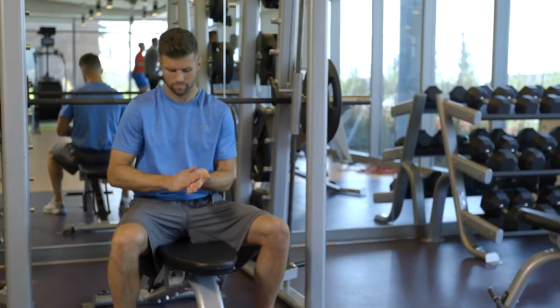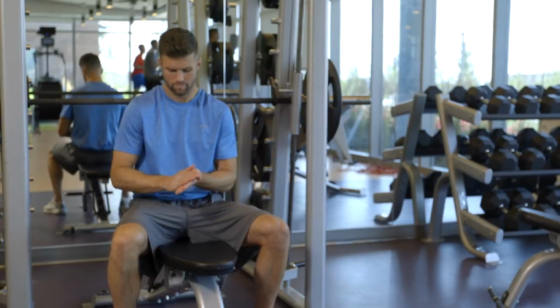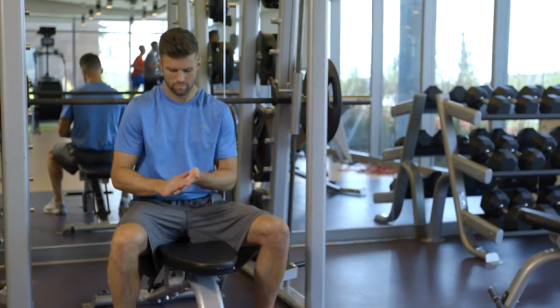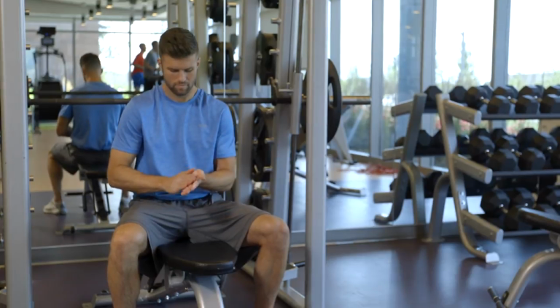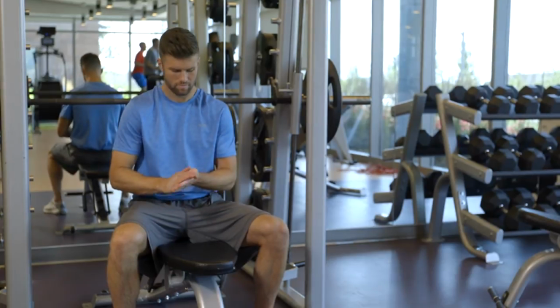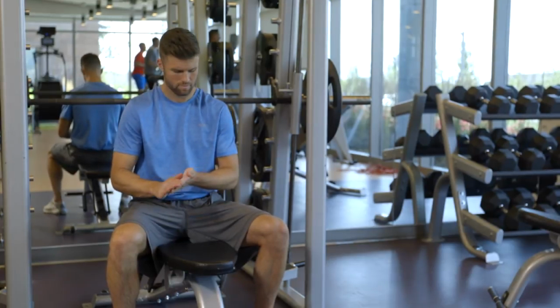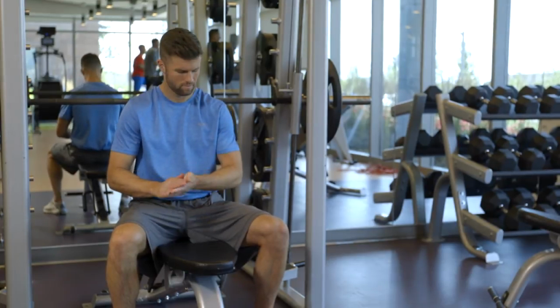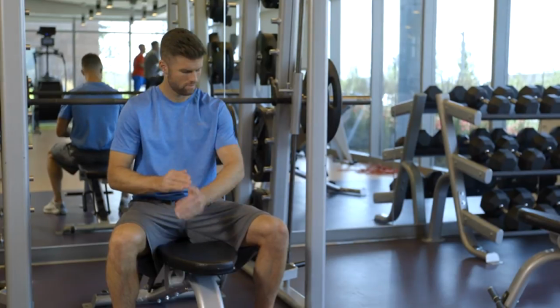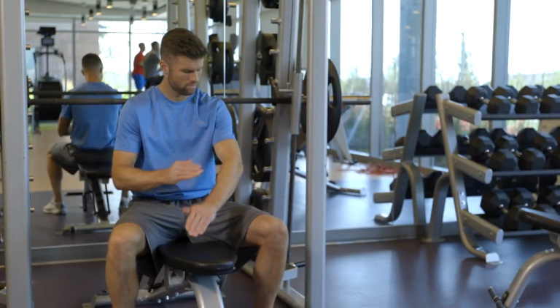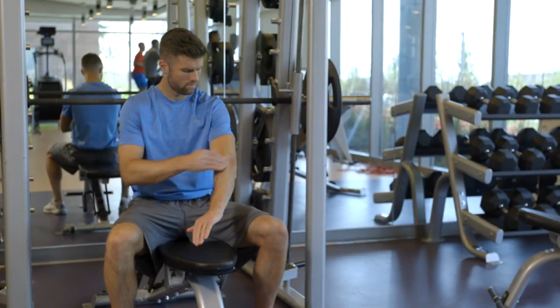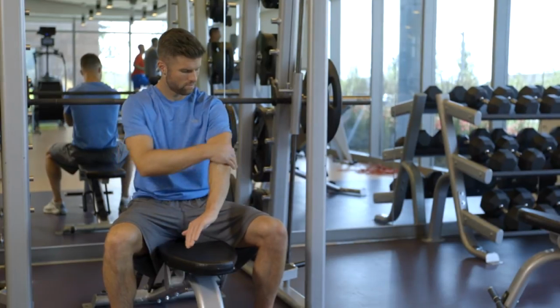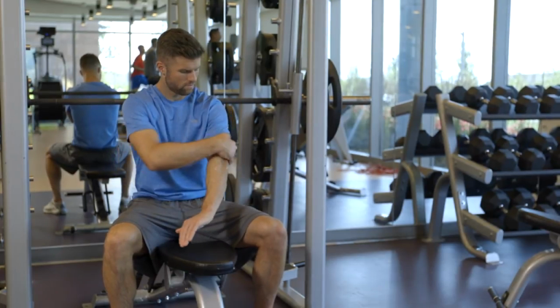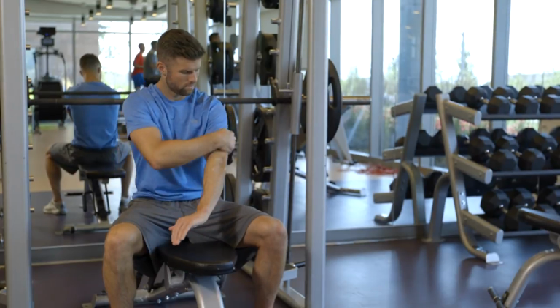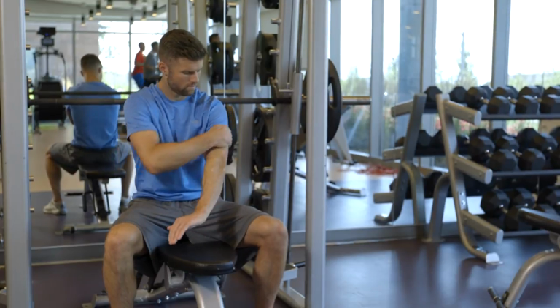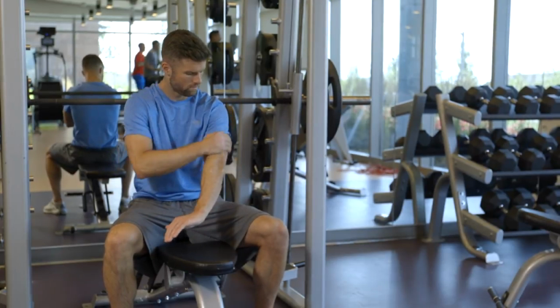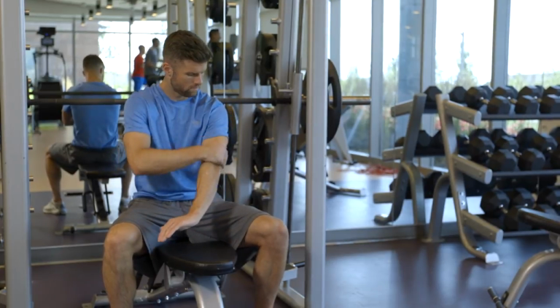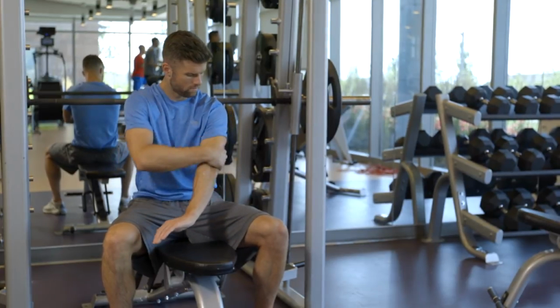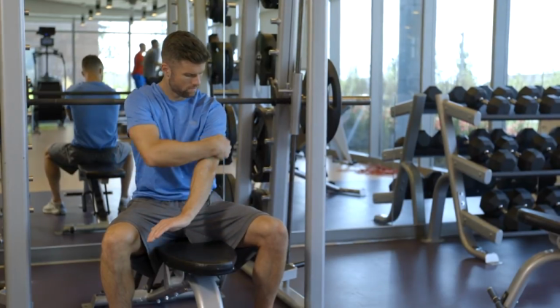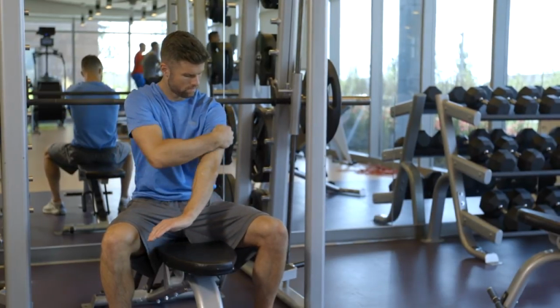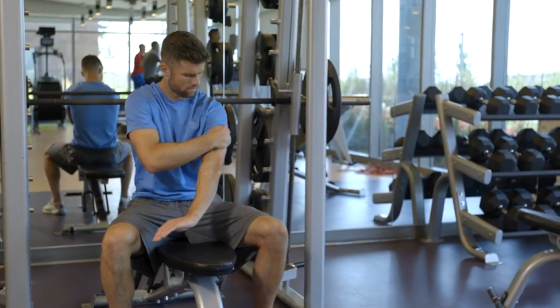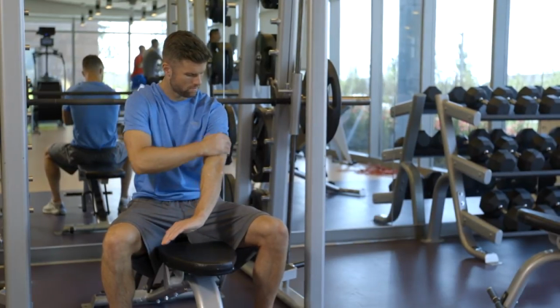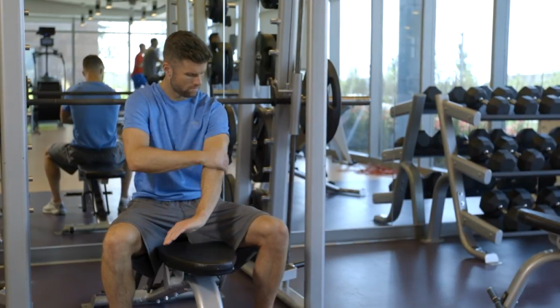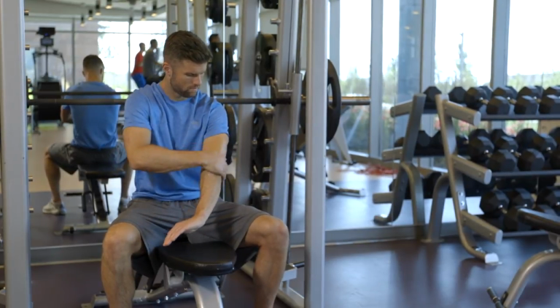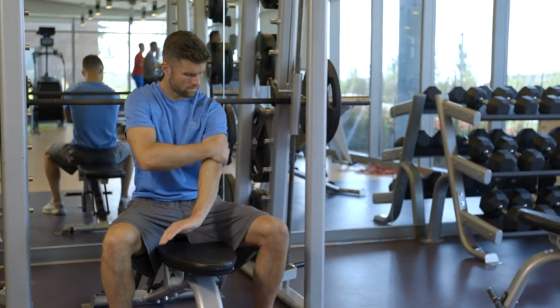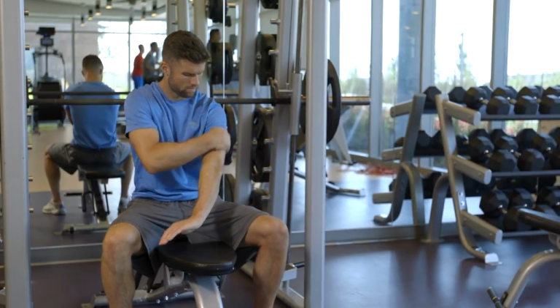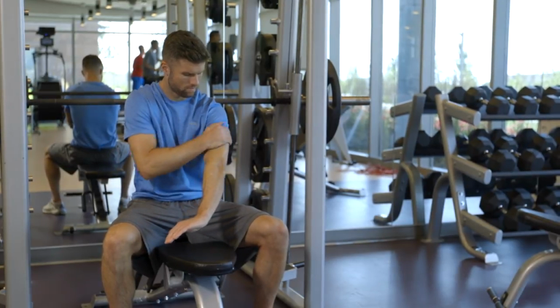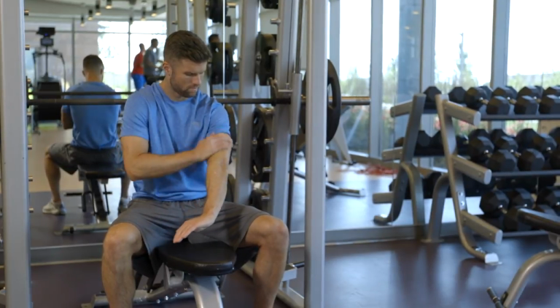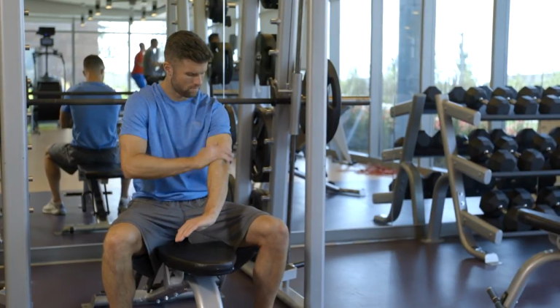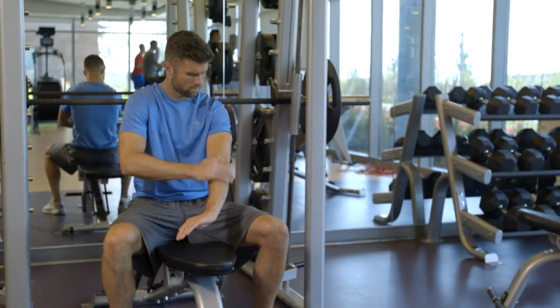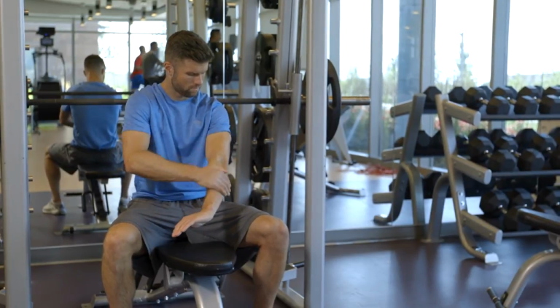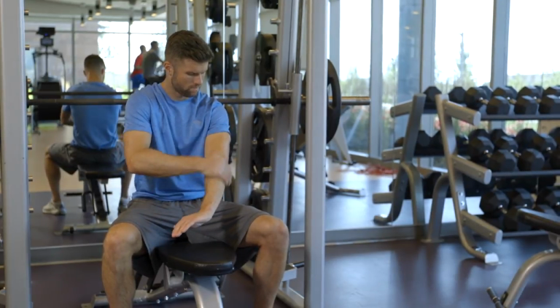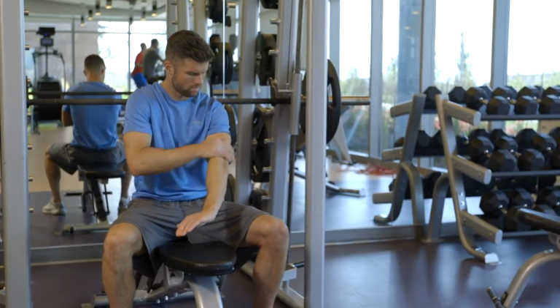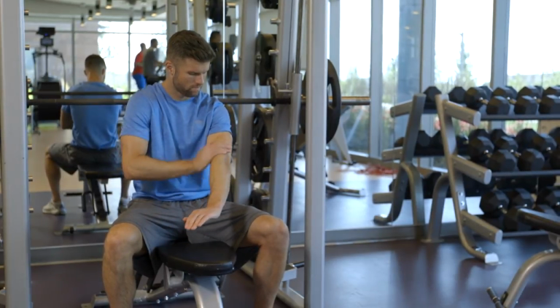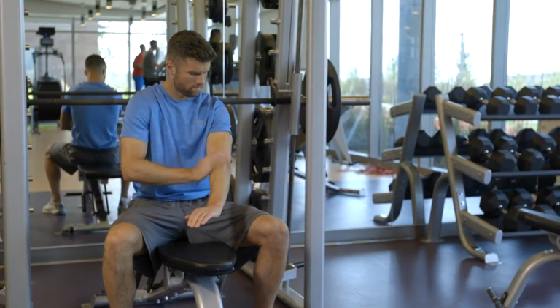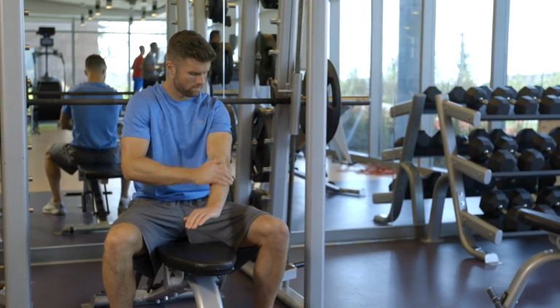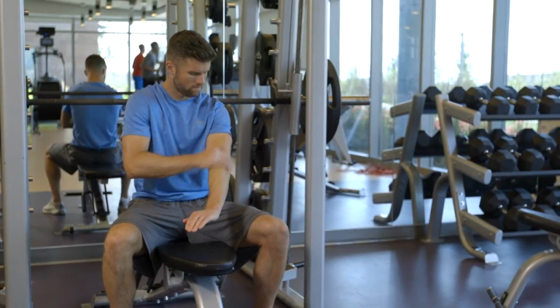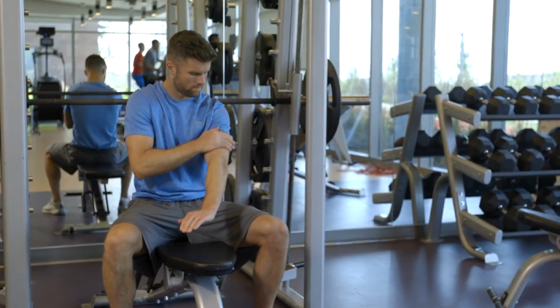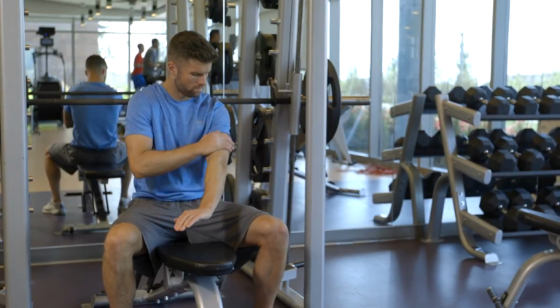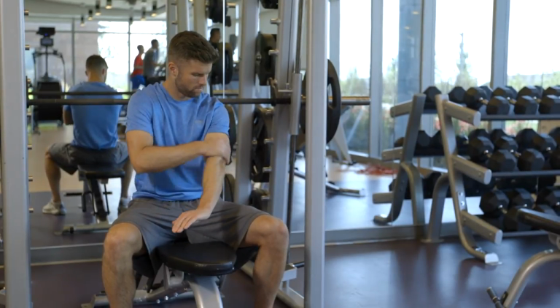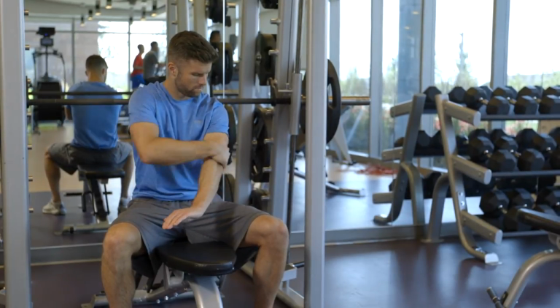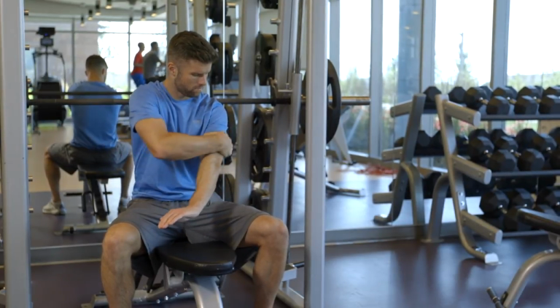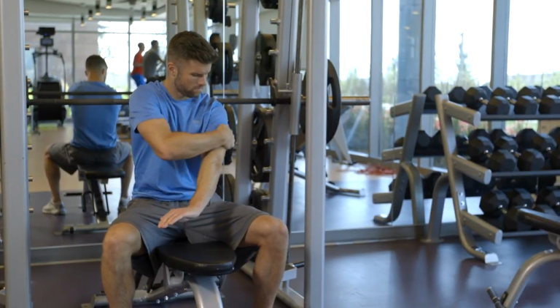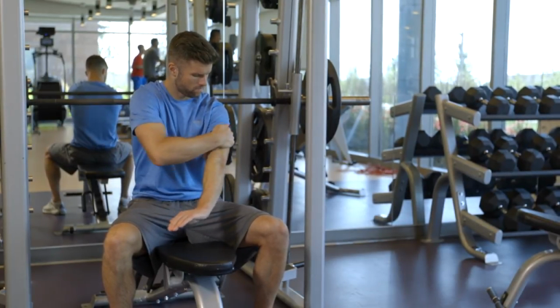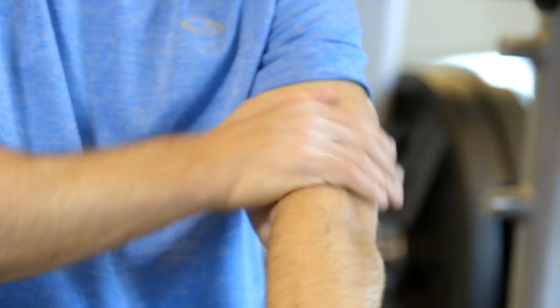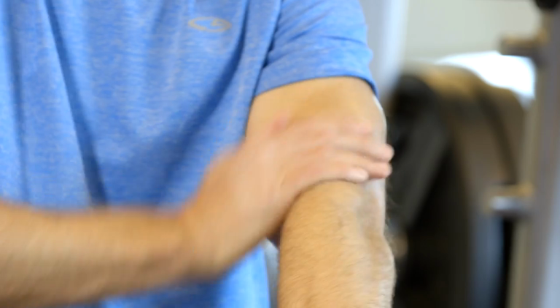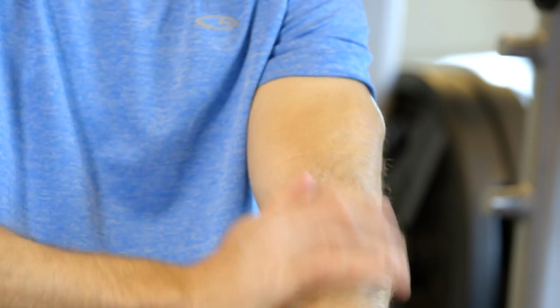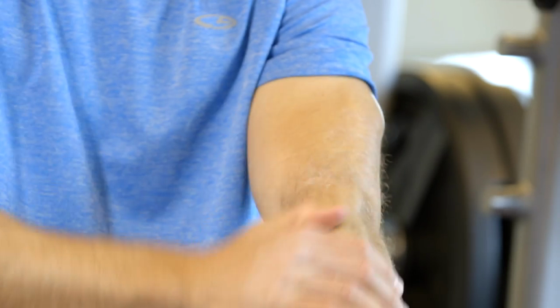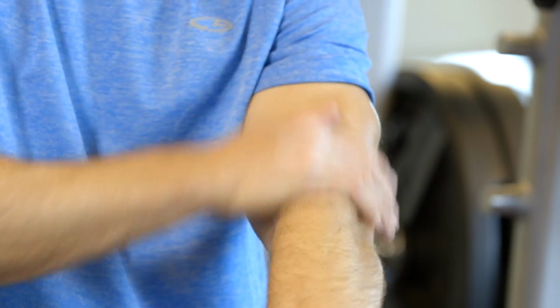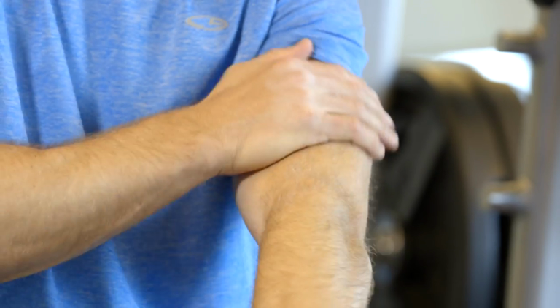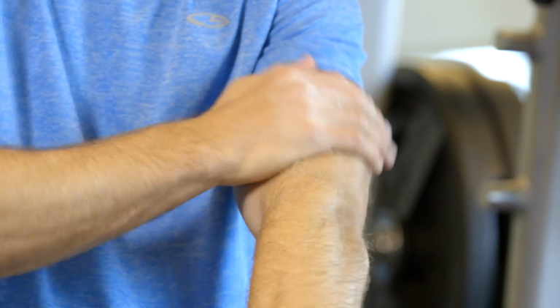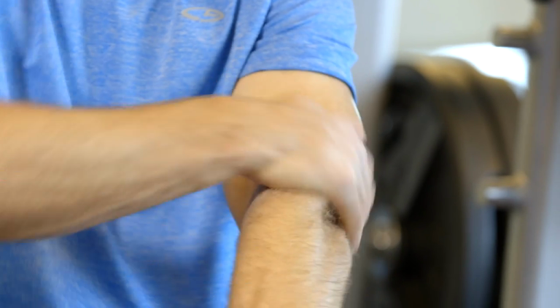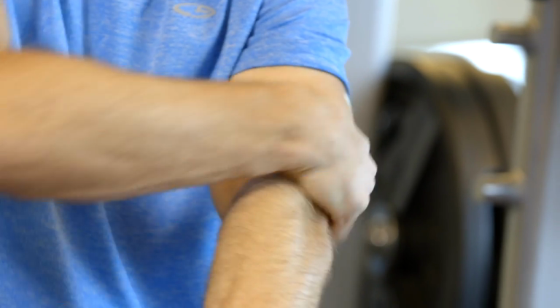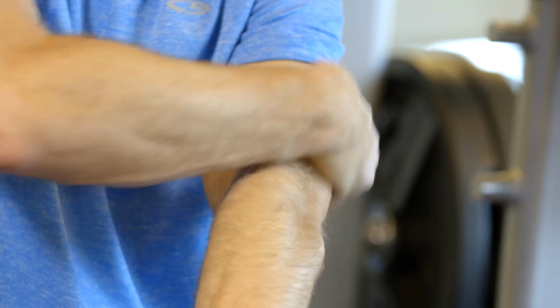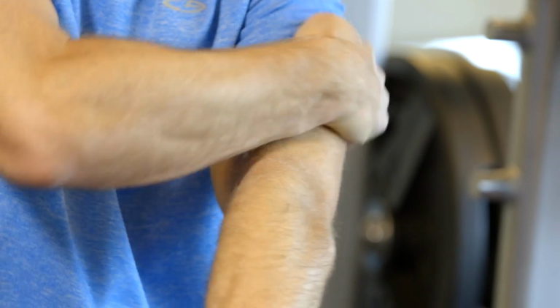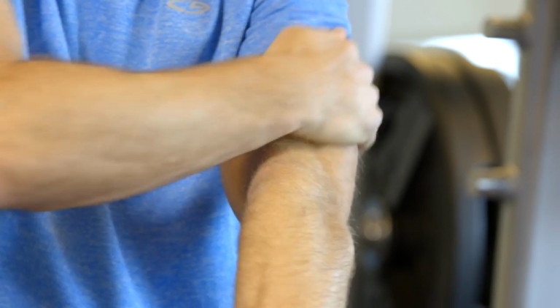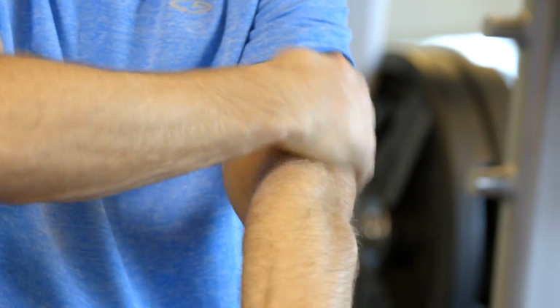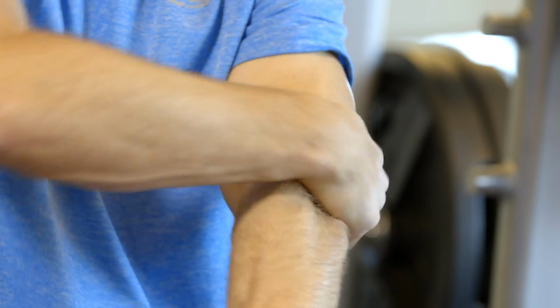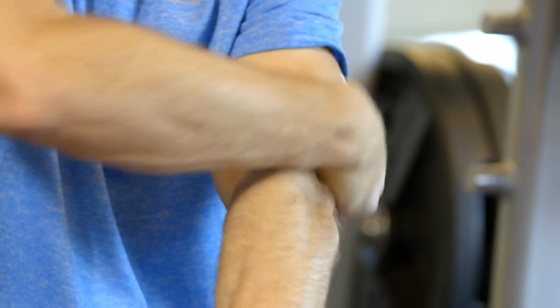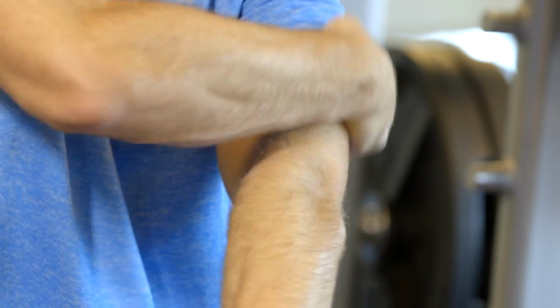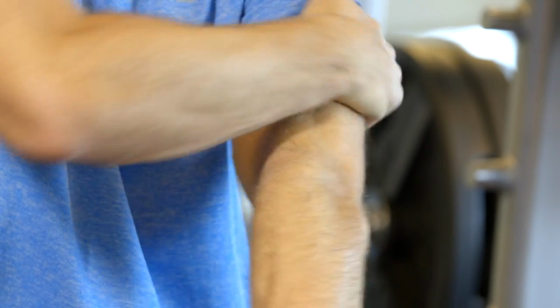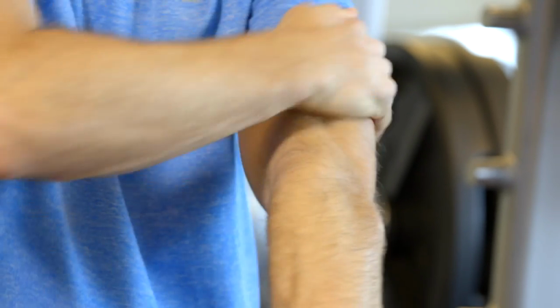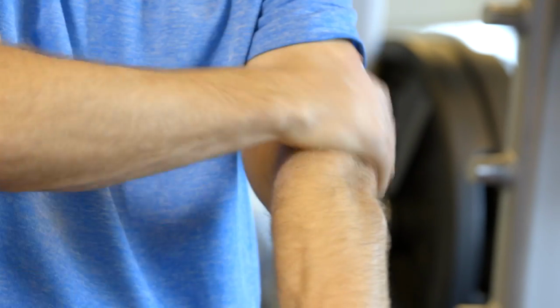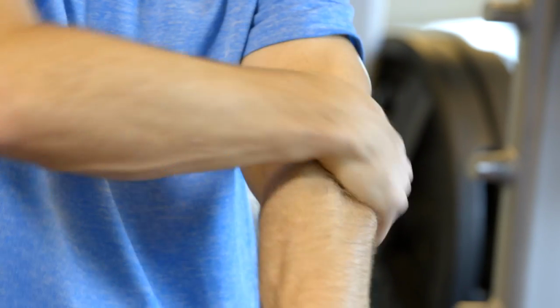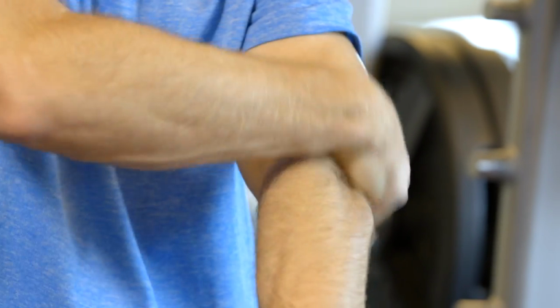Keep a bottle in your bag so you can massage it into your arms, legs, or lower back before or after any activity.